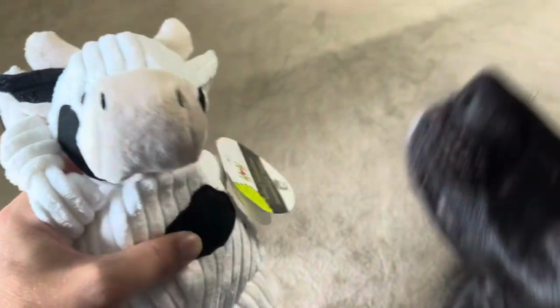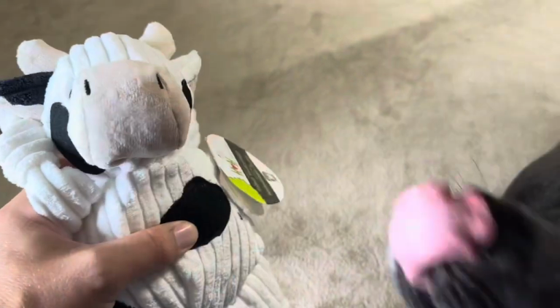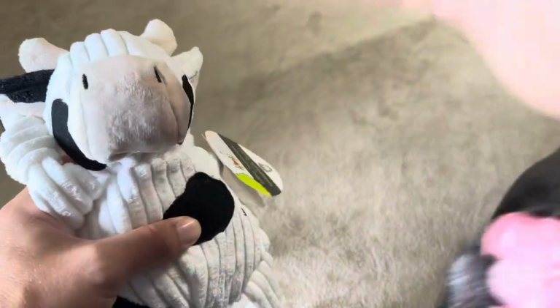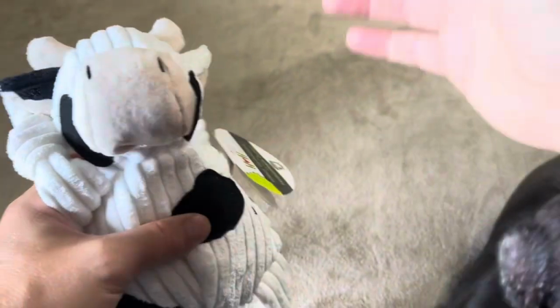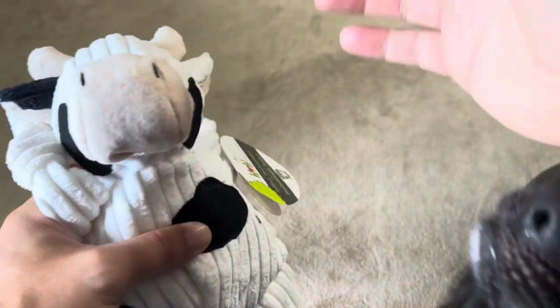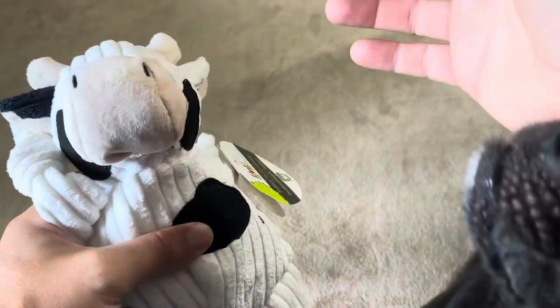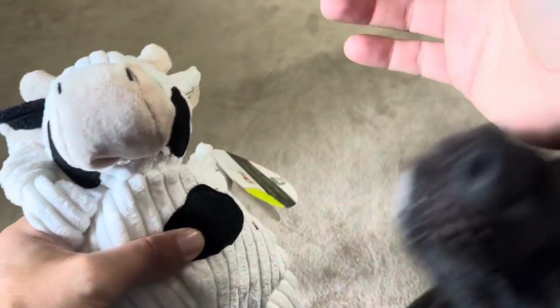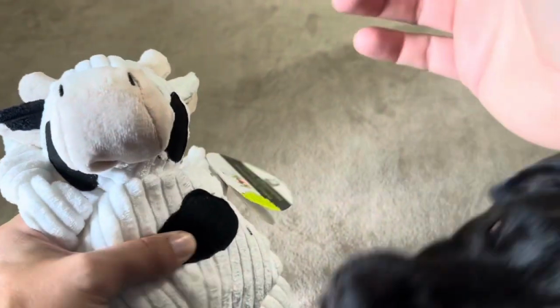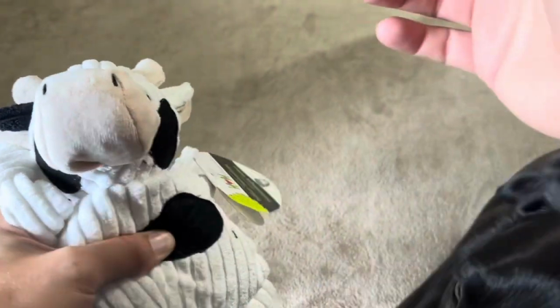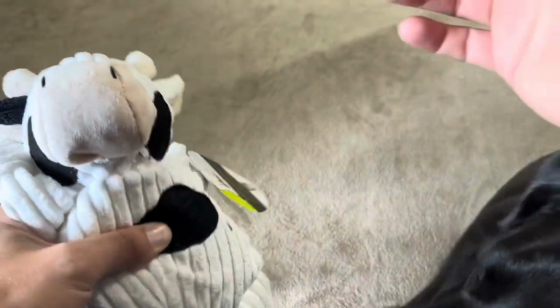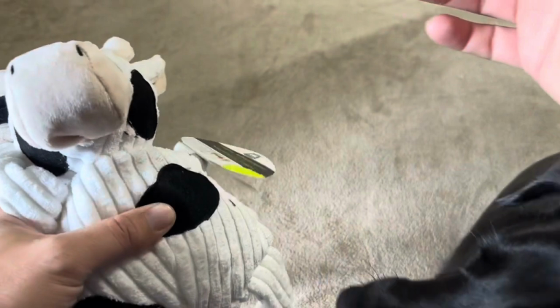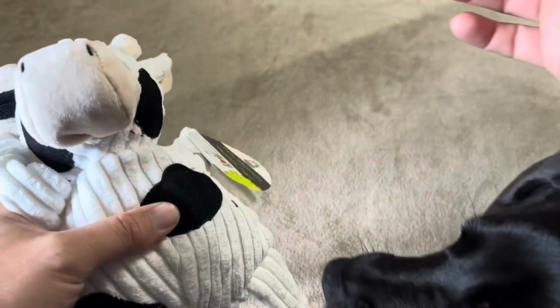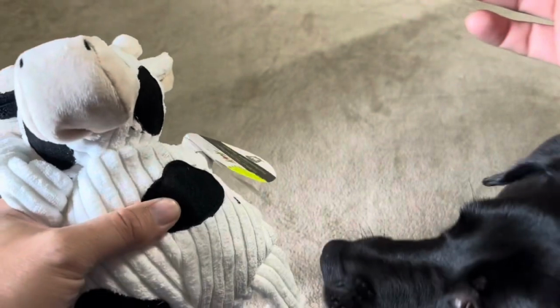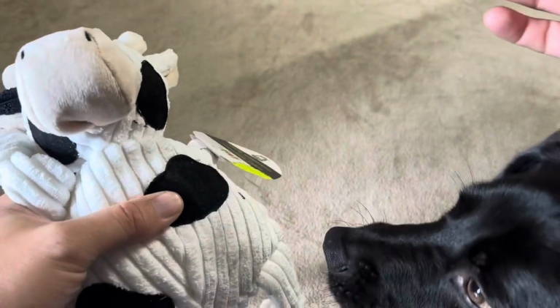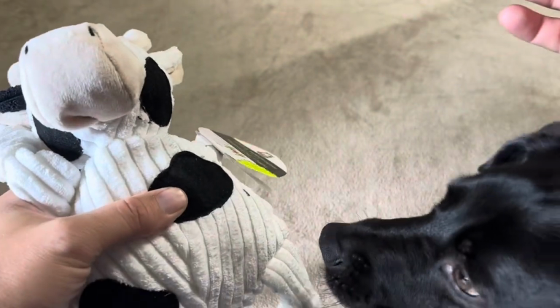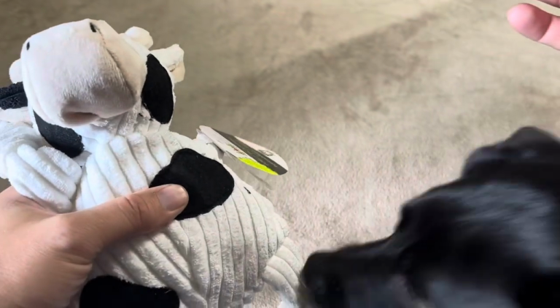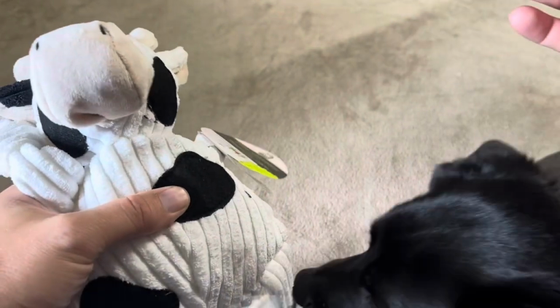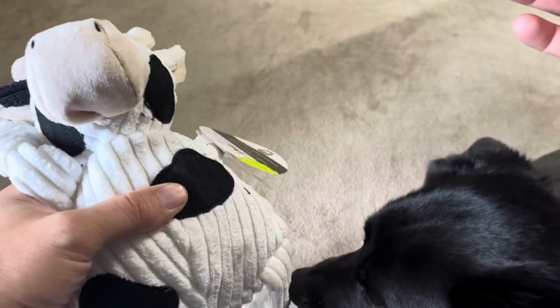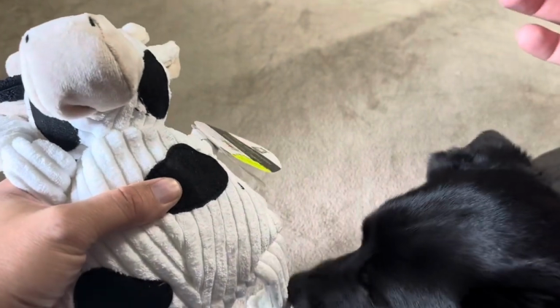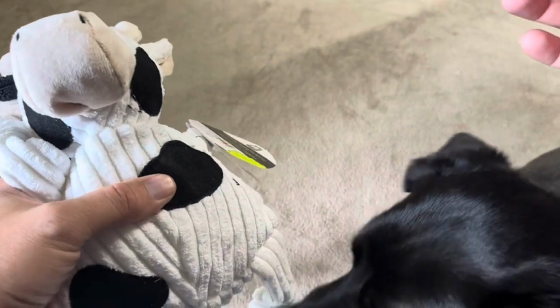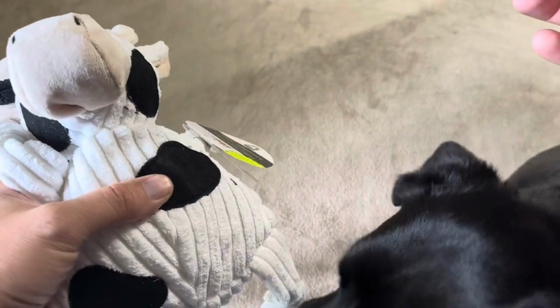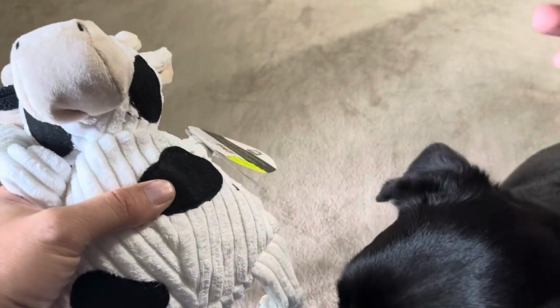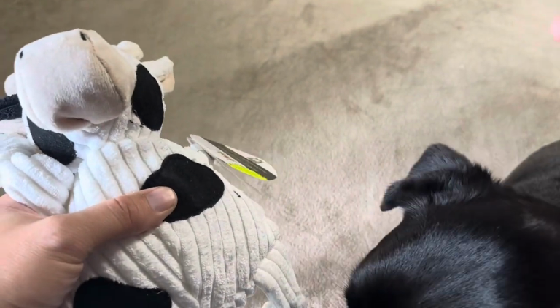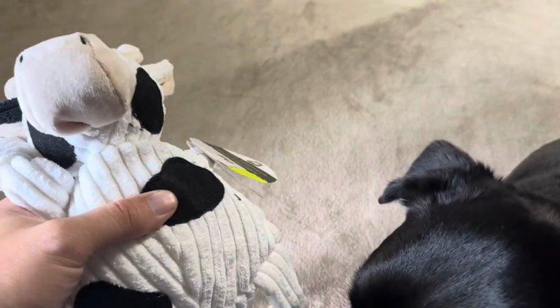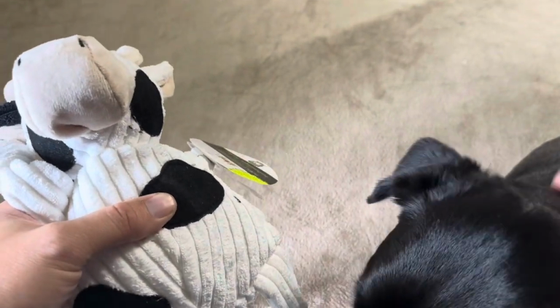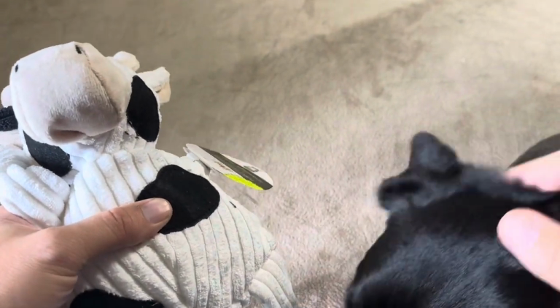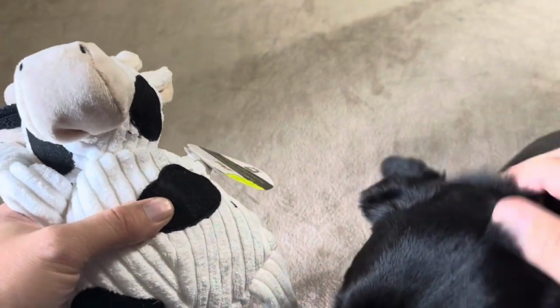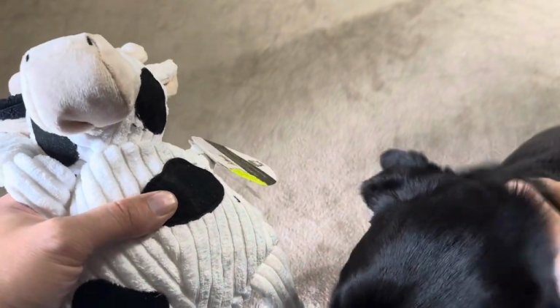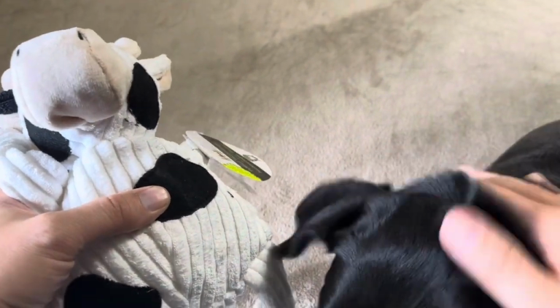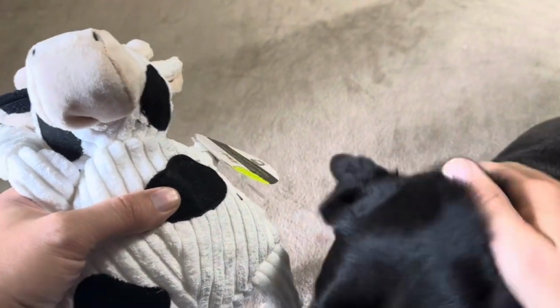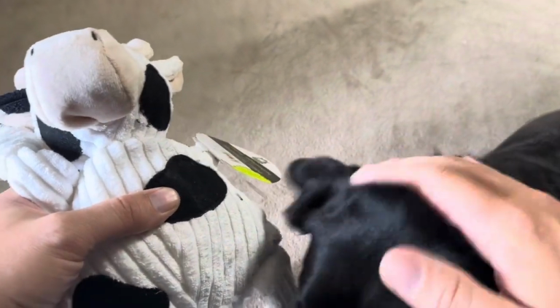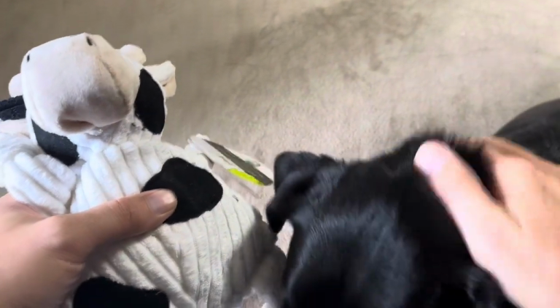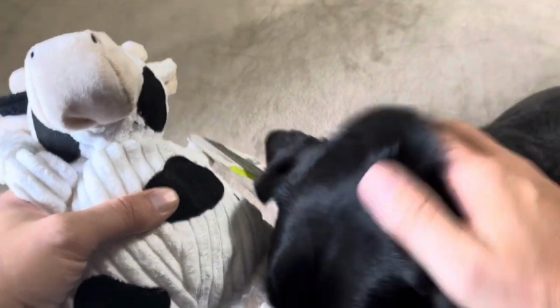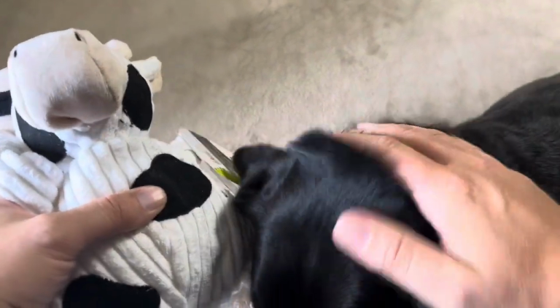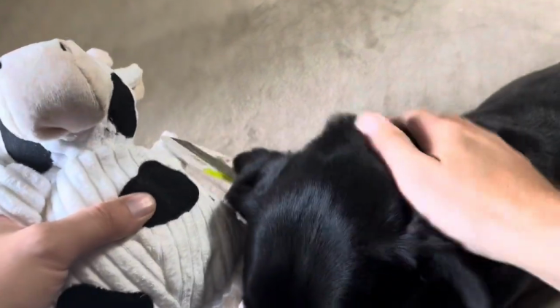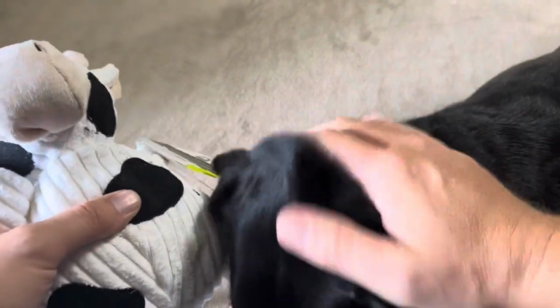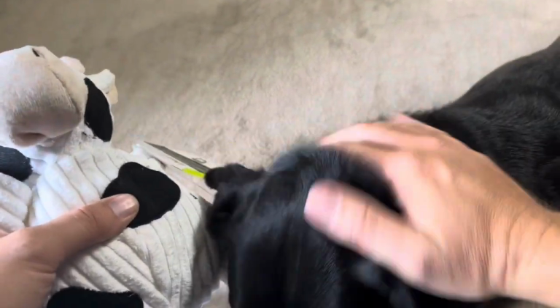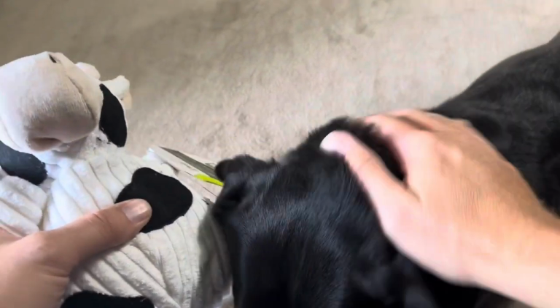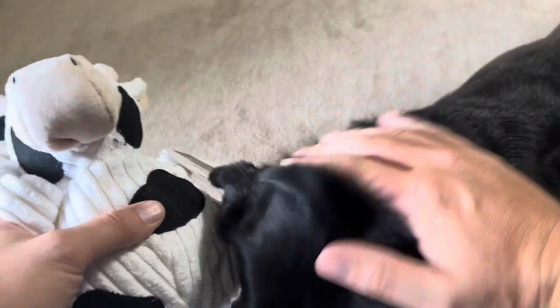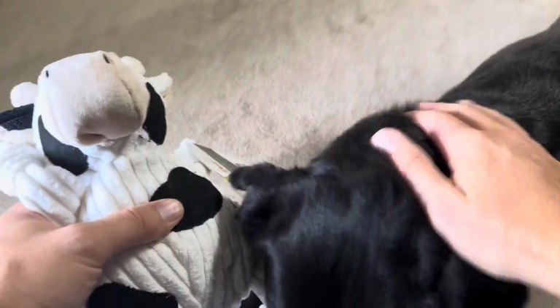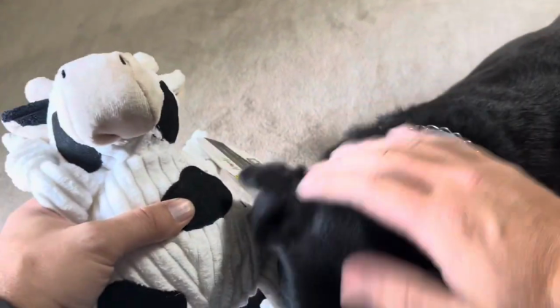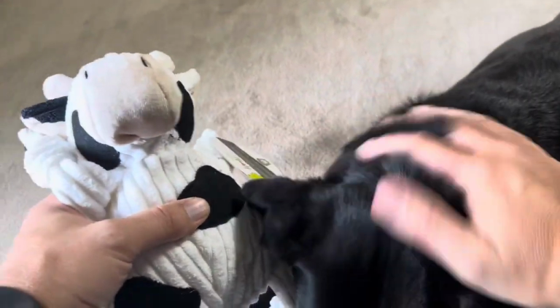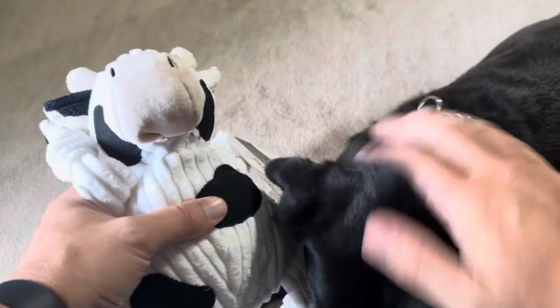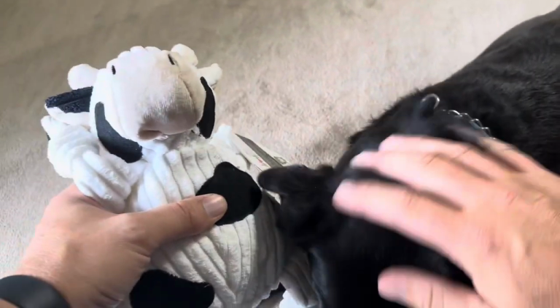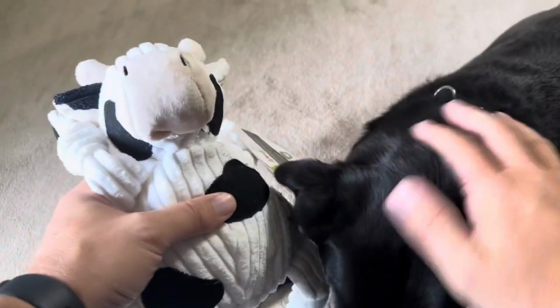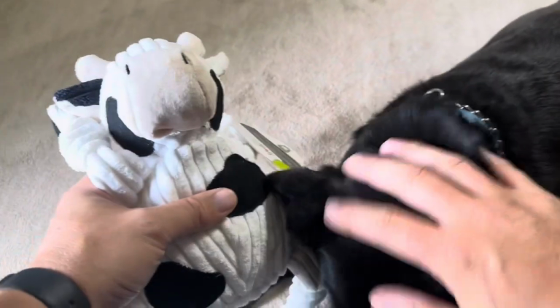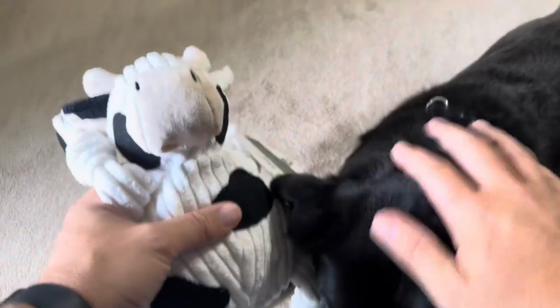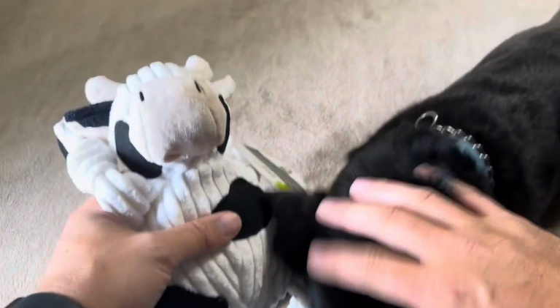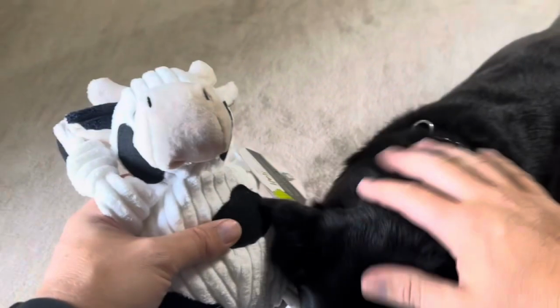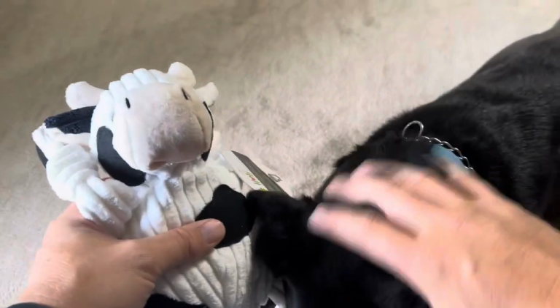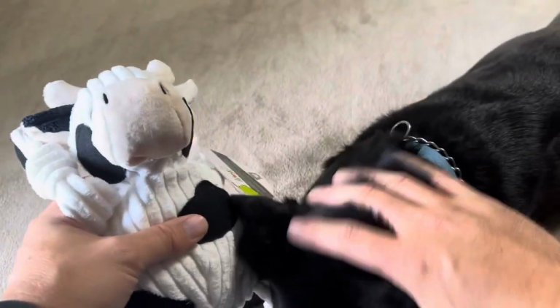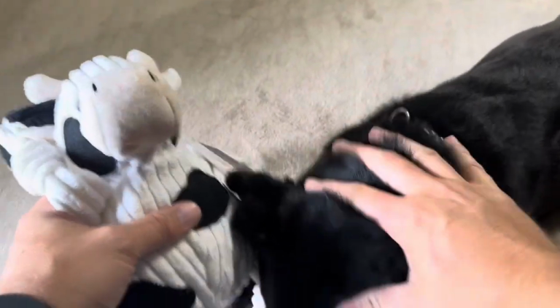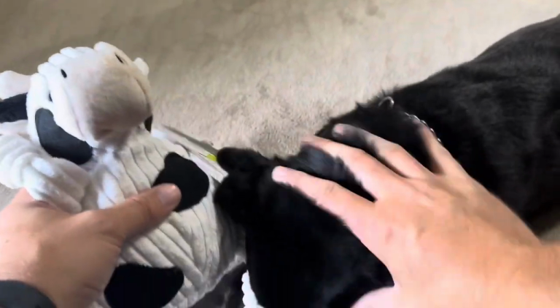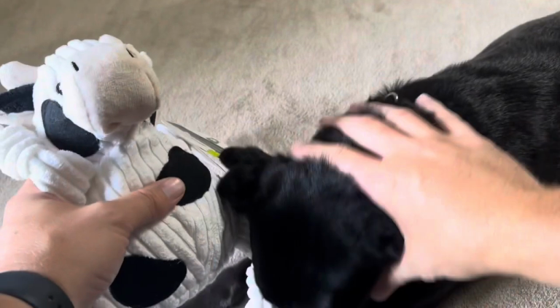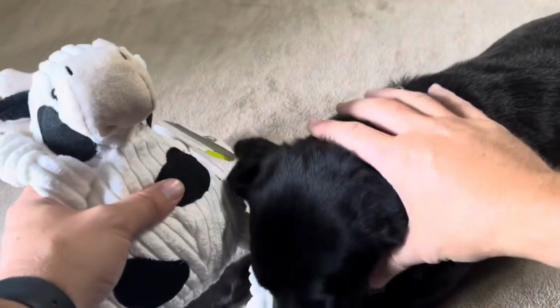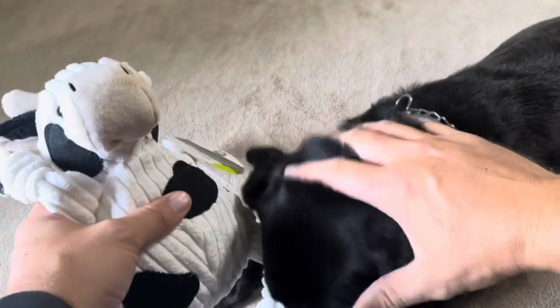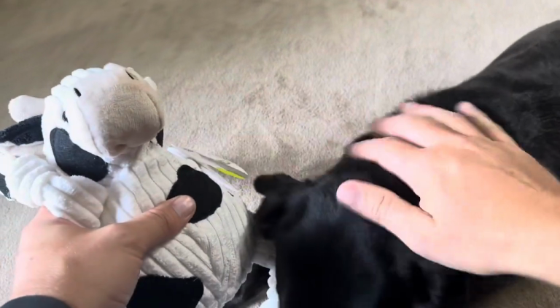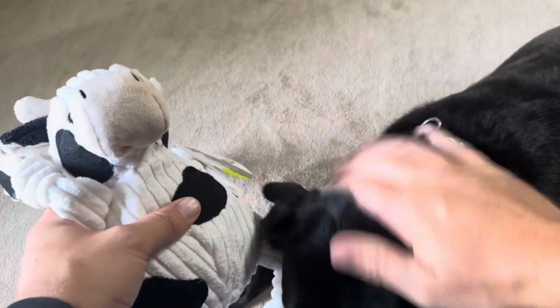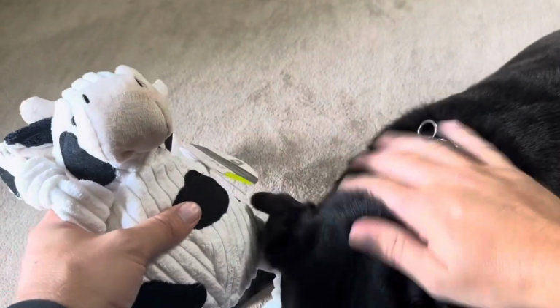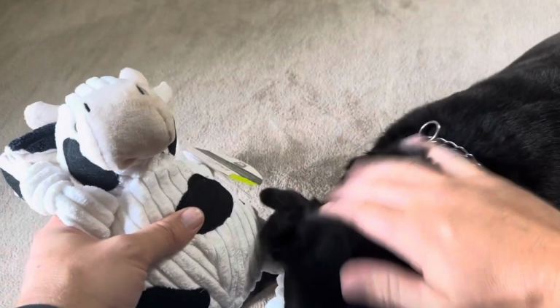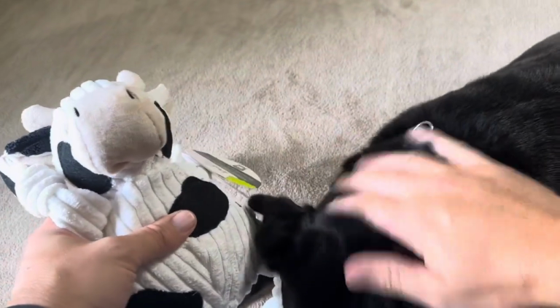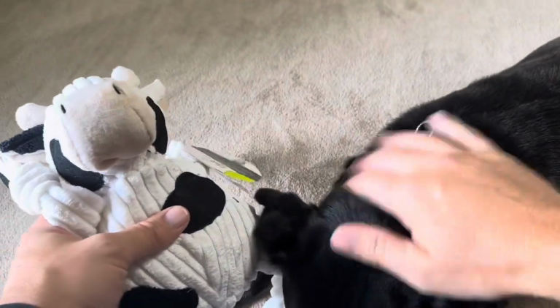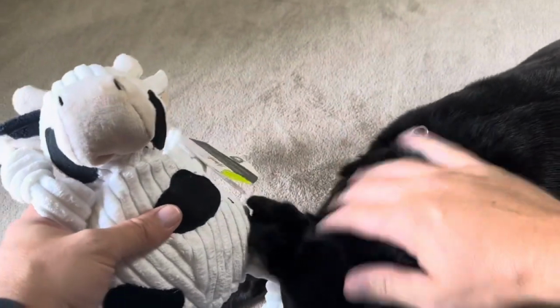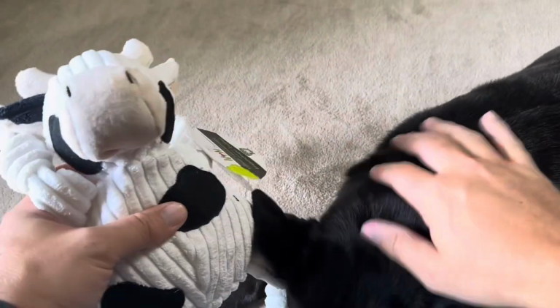As soon as I opened it up and started squeezing this, he started wanting to play with it. So it definitely does appear to be dog approved, that is for sure.